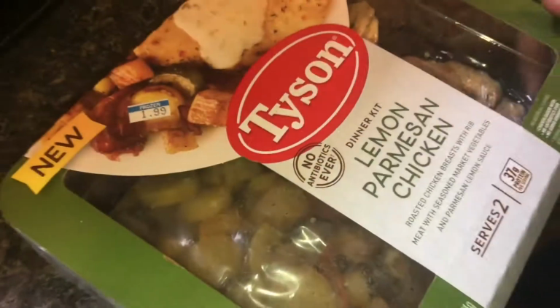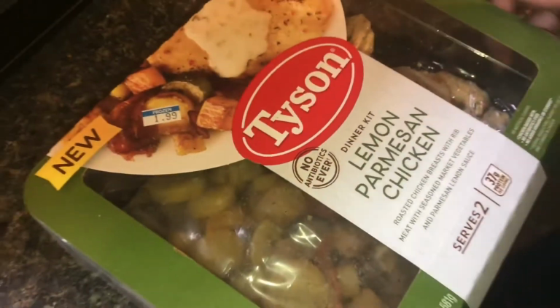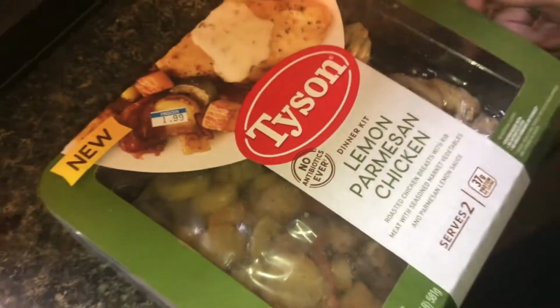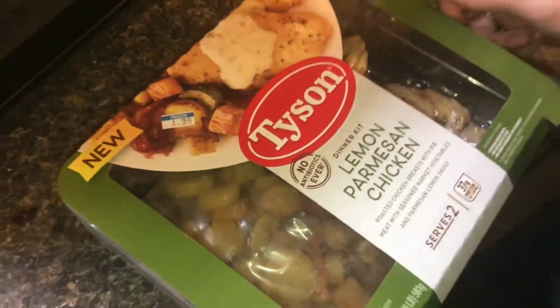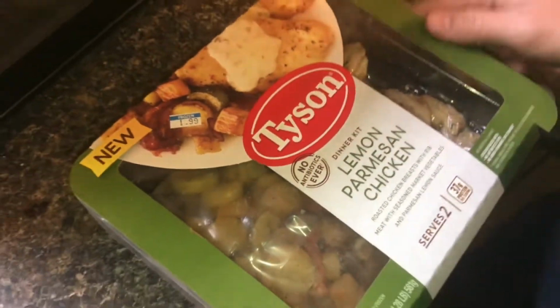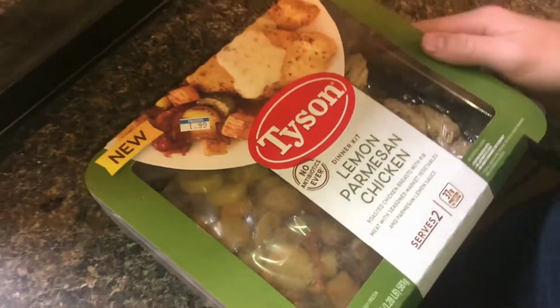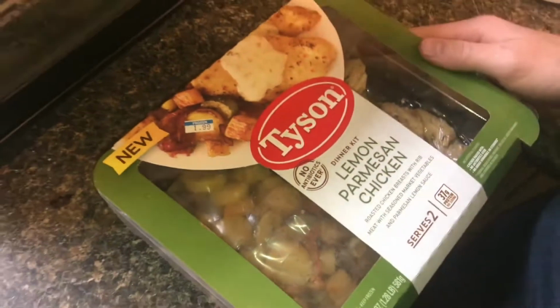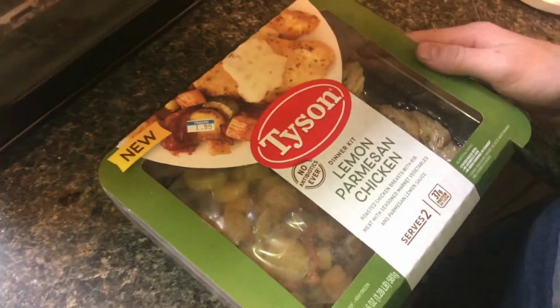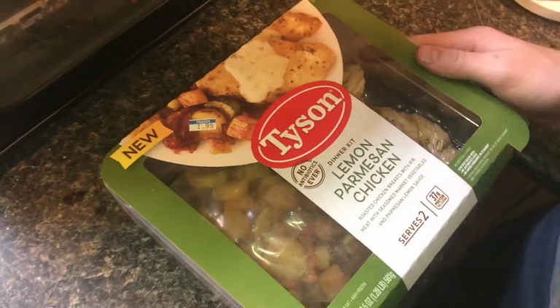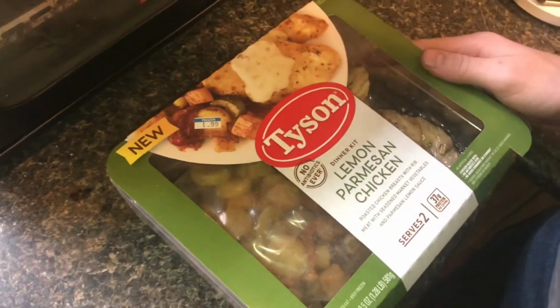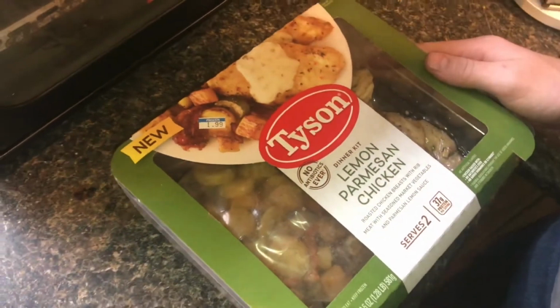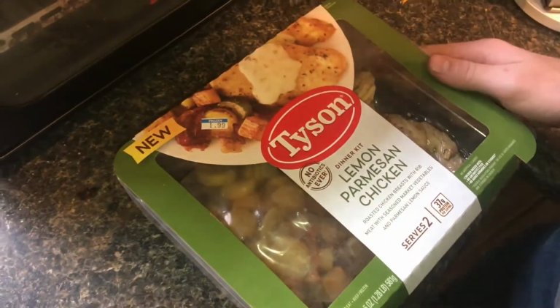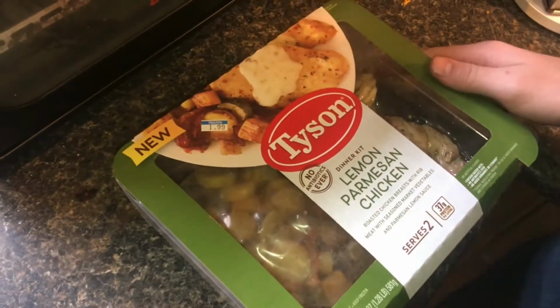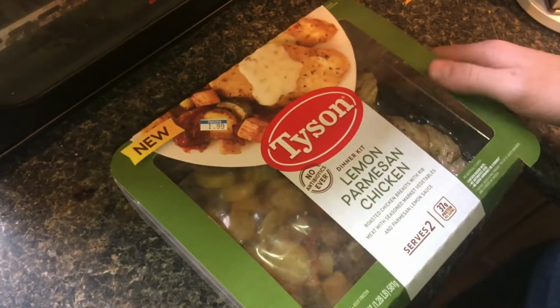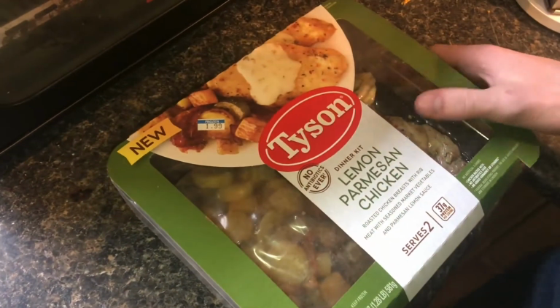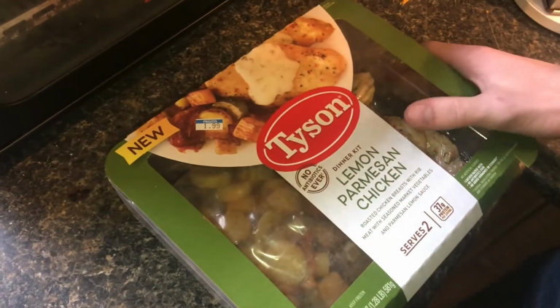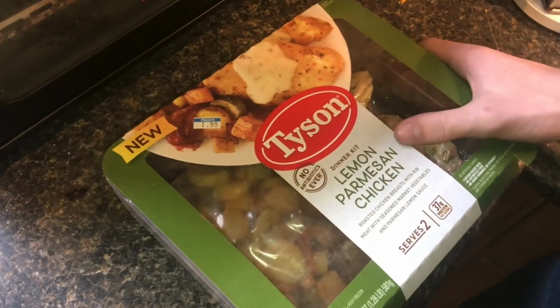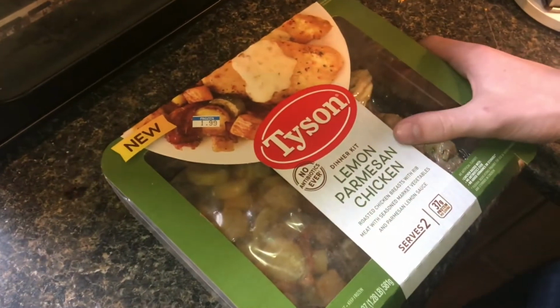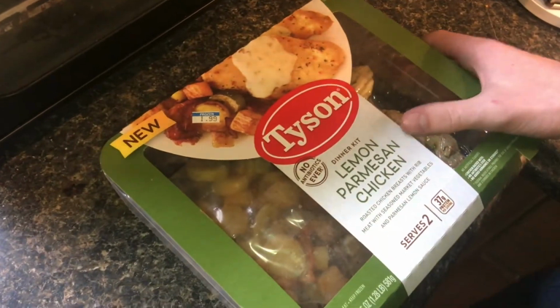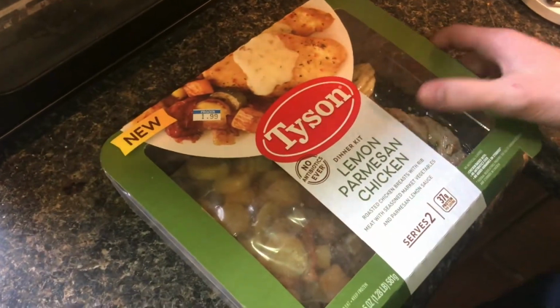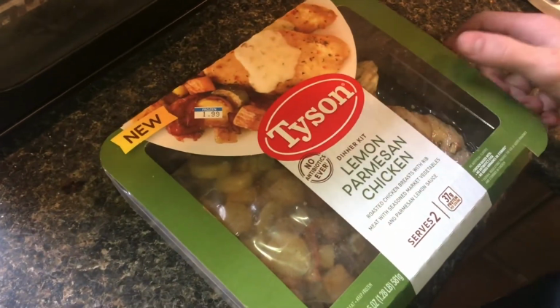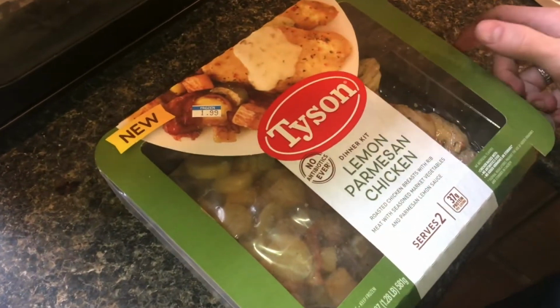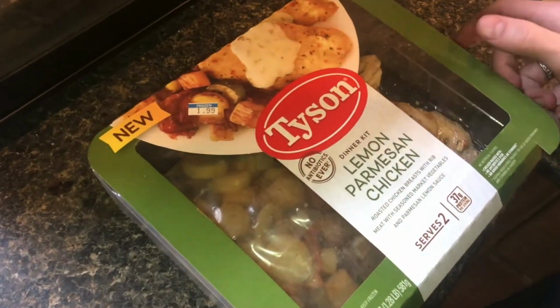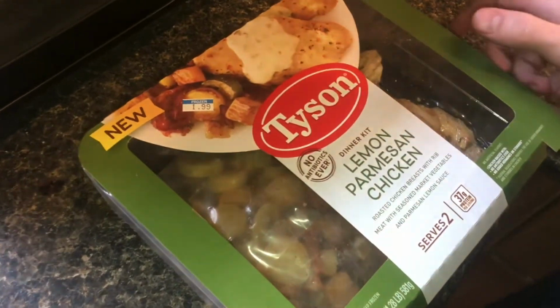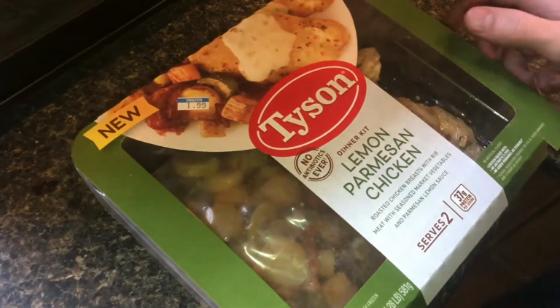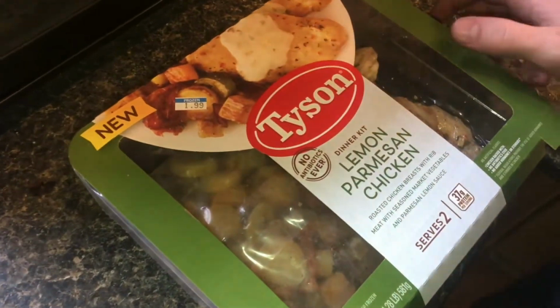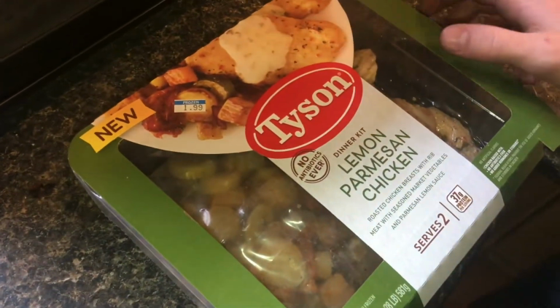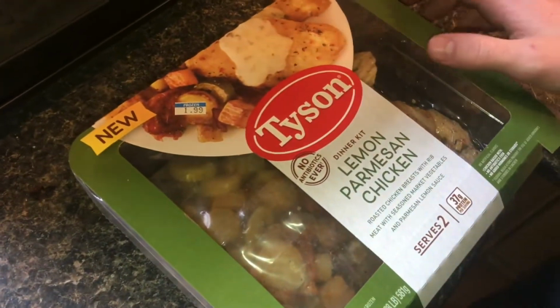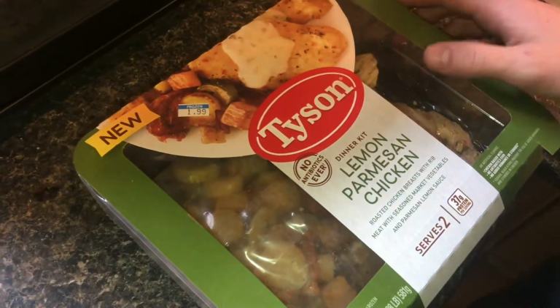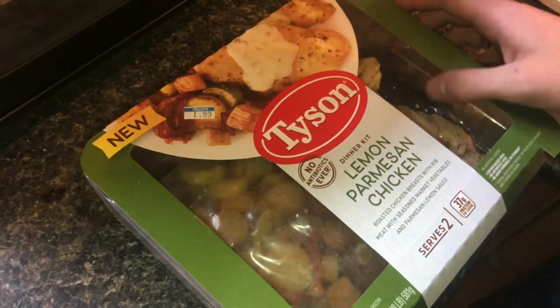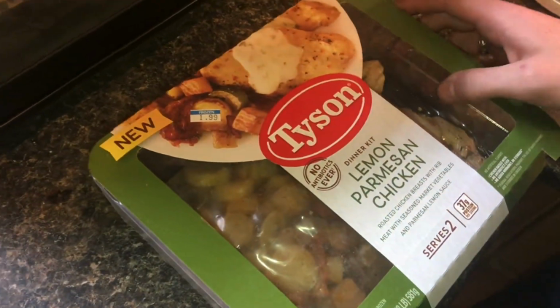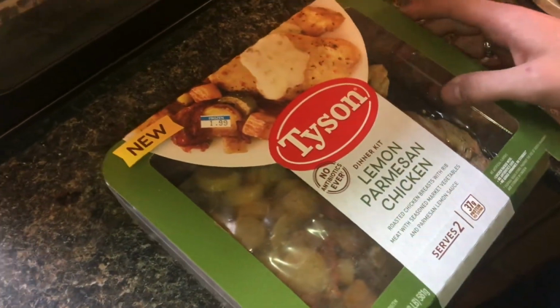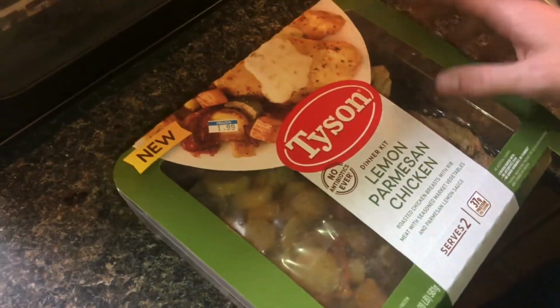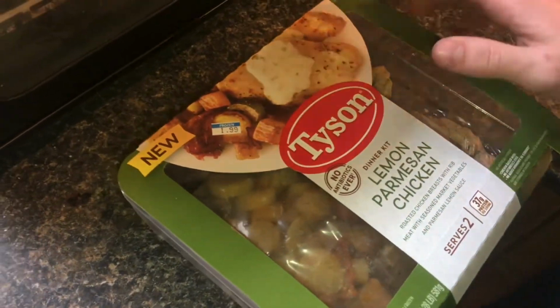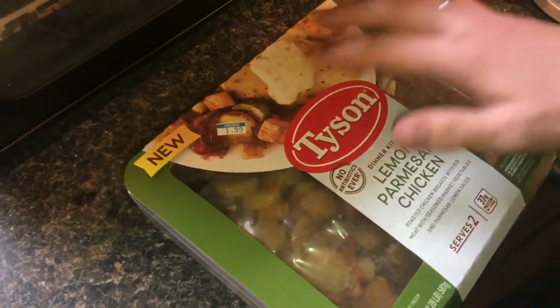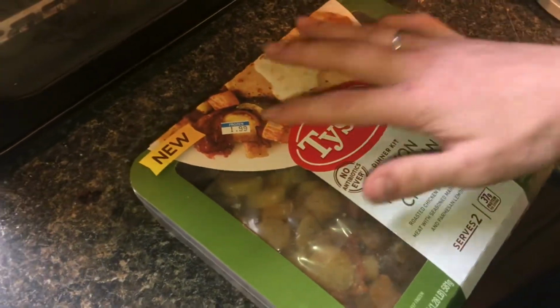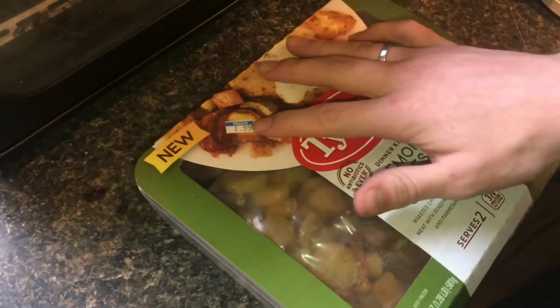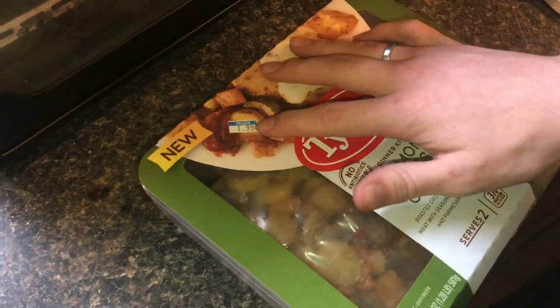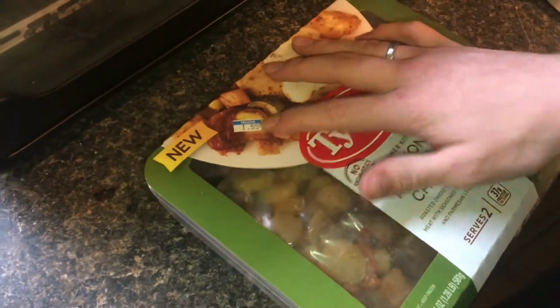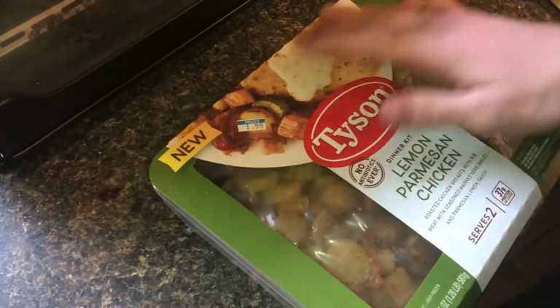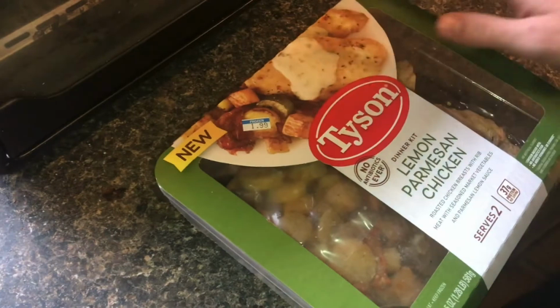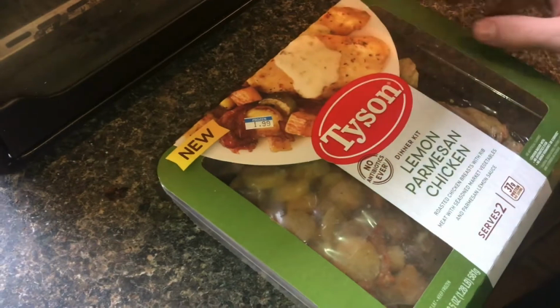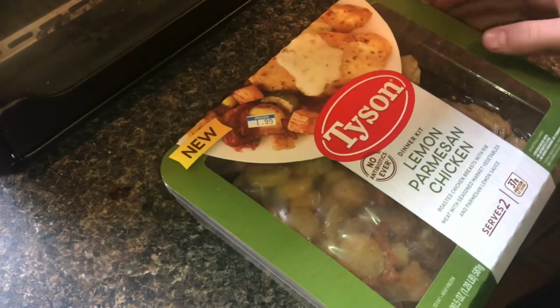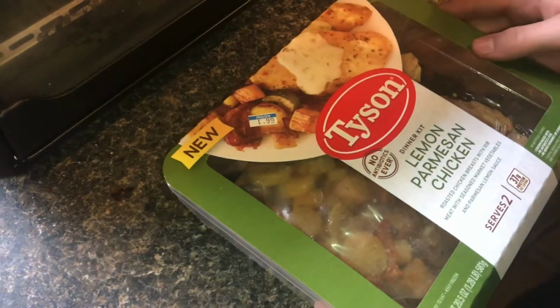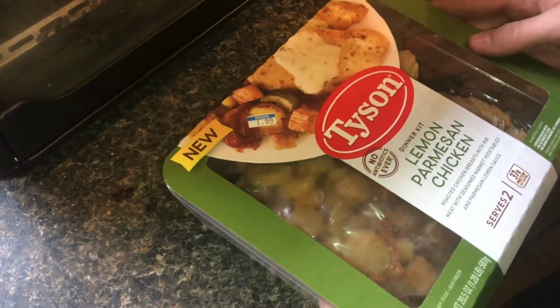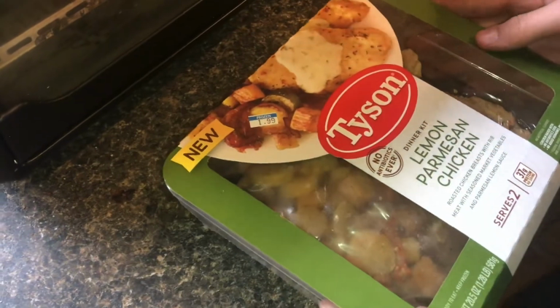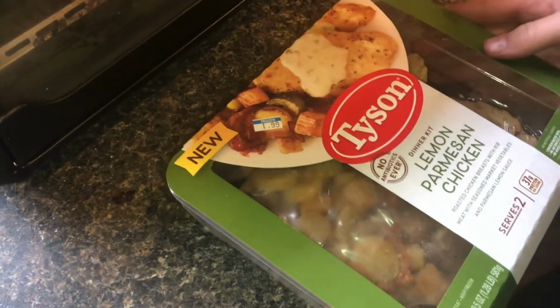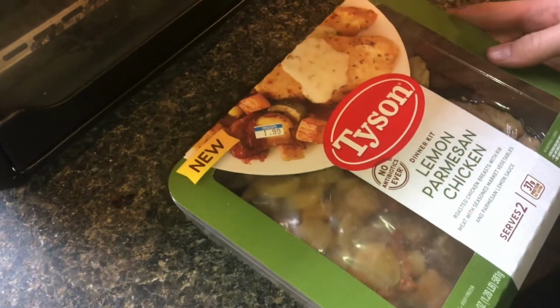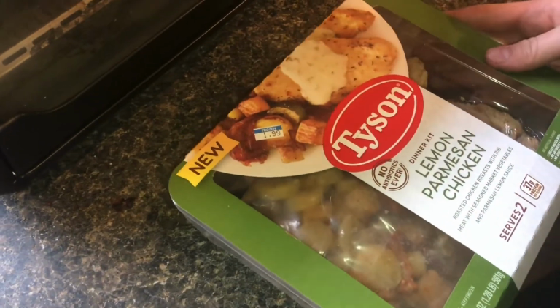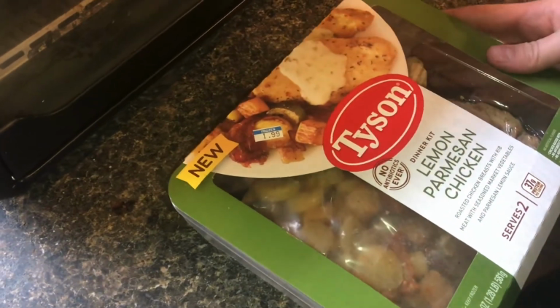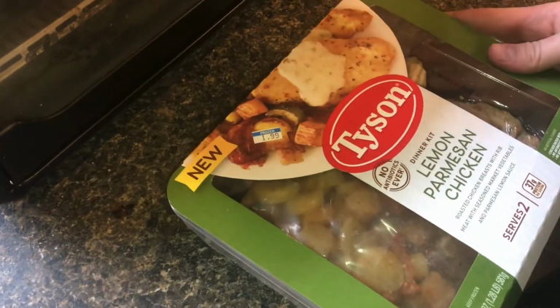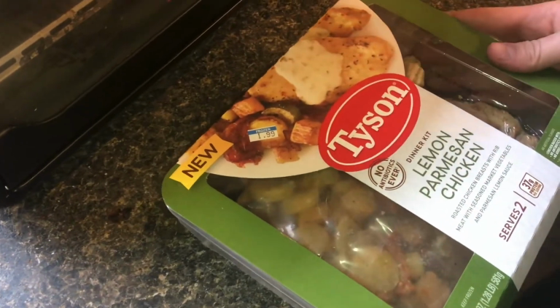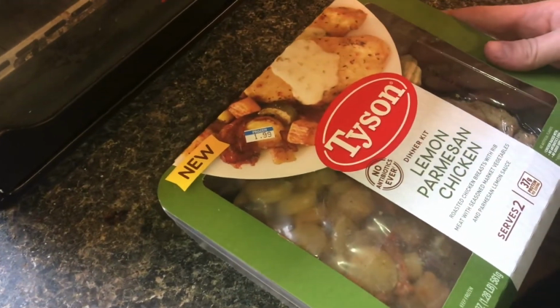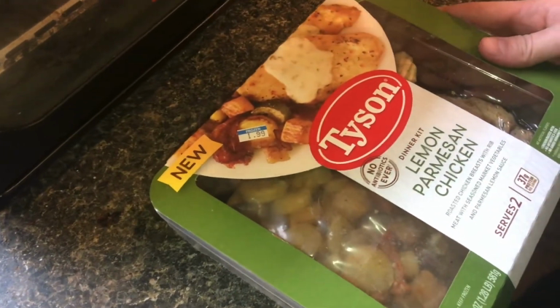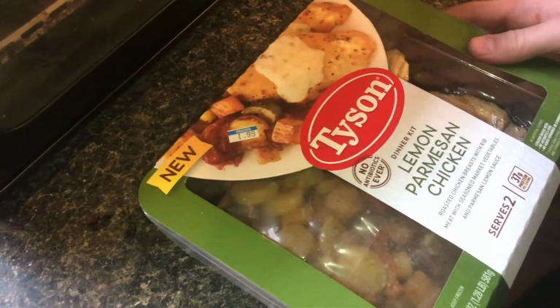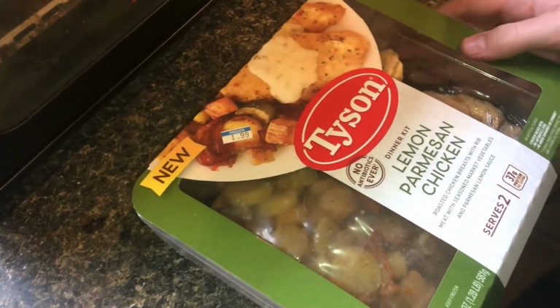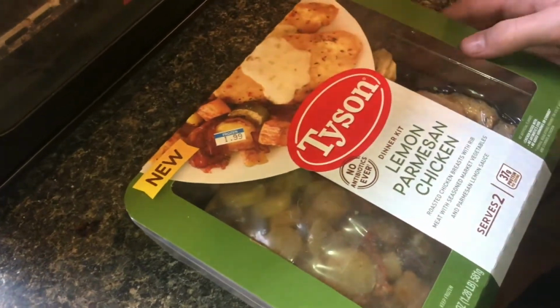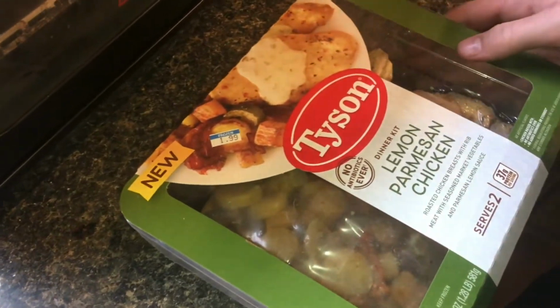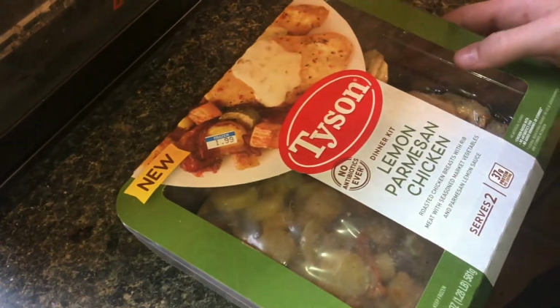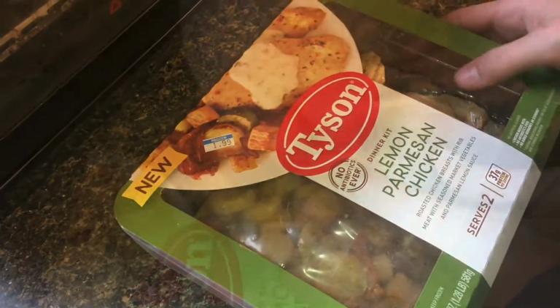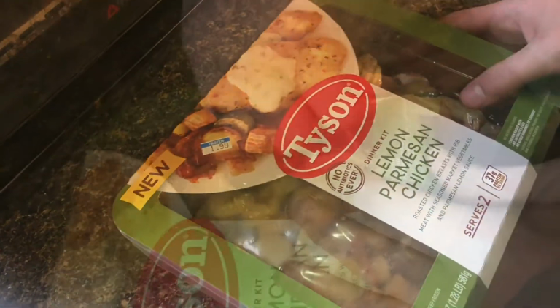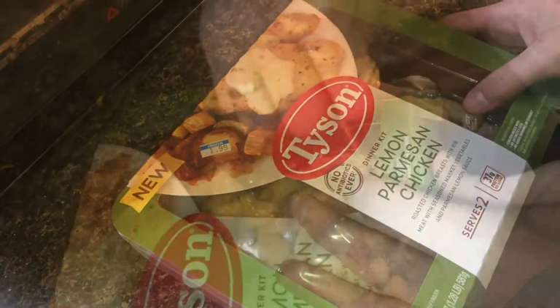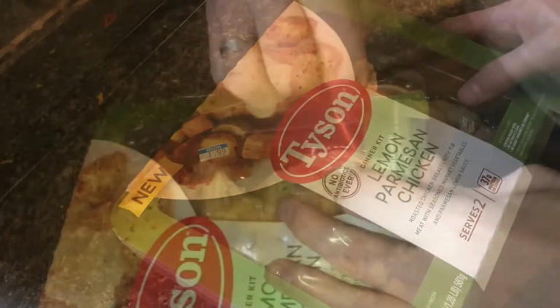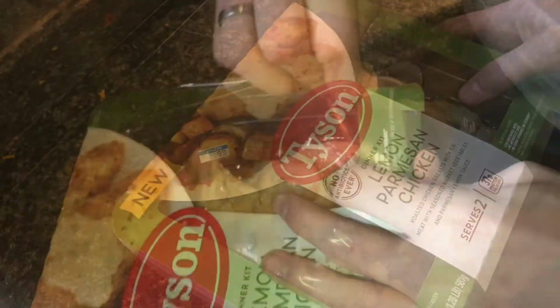In this video, we're going to make some lemon parmesan chicken. We got this on sale for $2 for one of these containers, so let's go ahead and cook it.